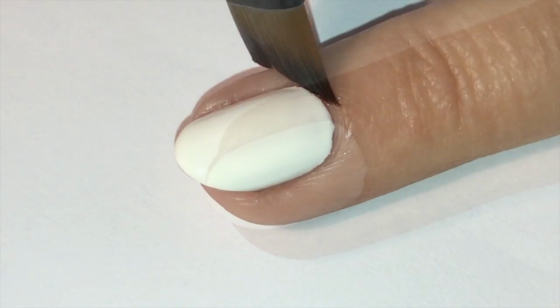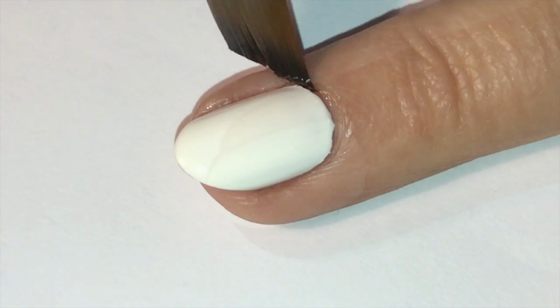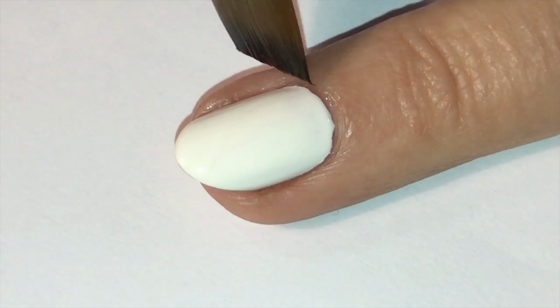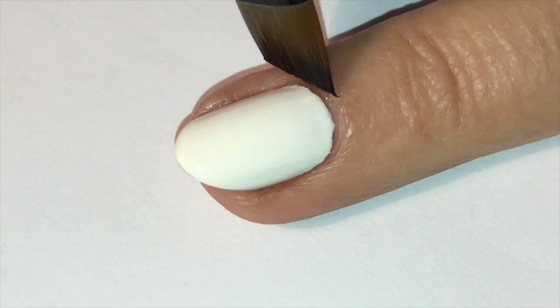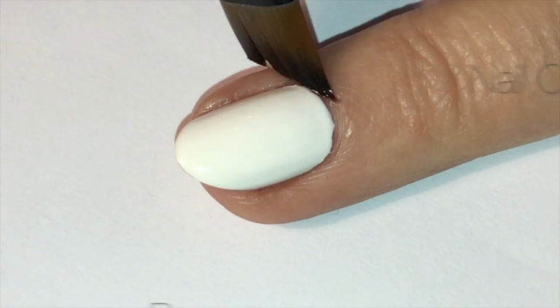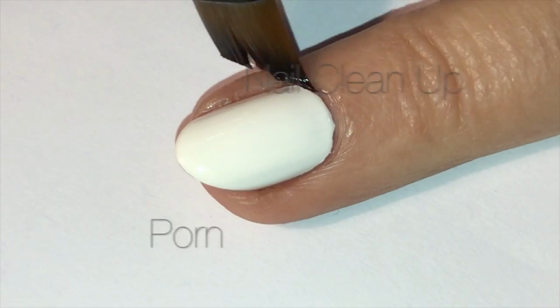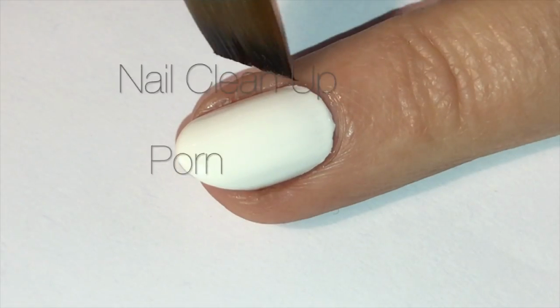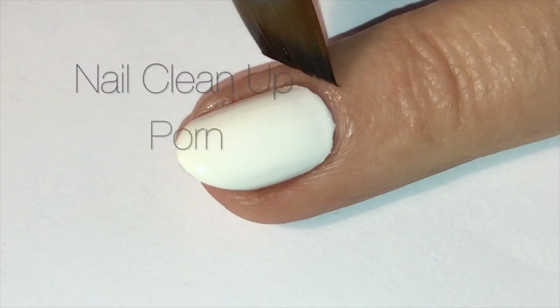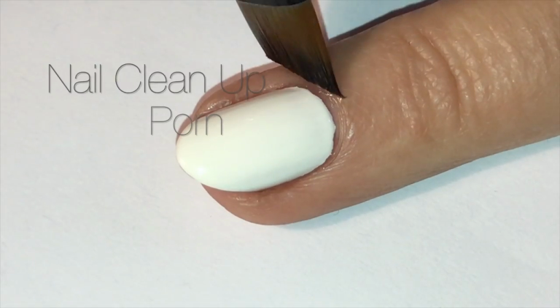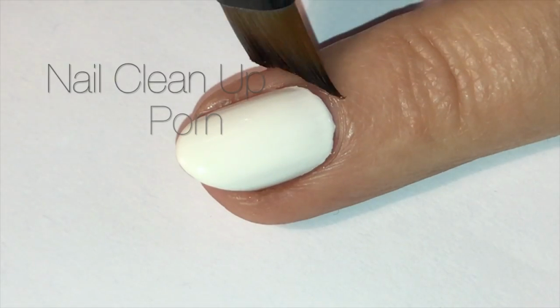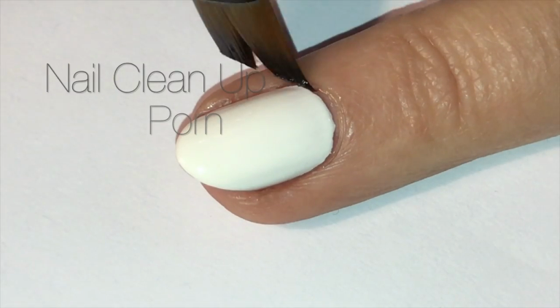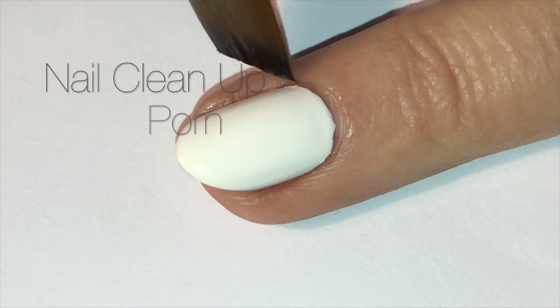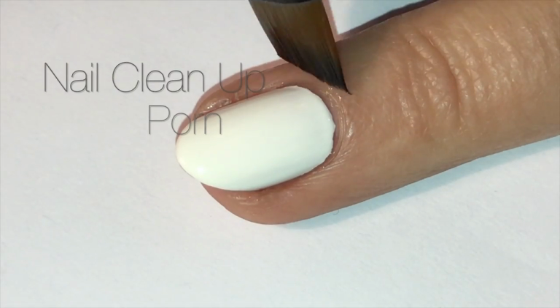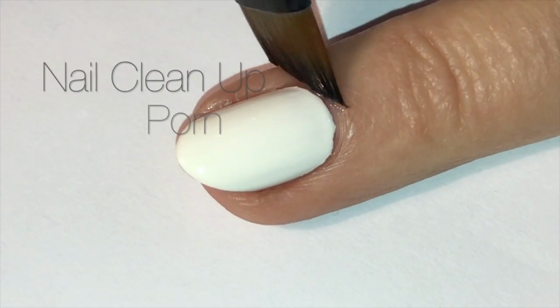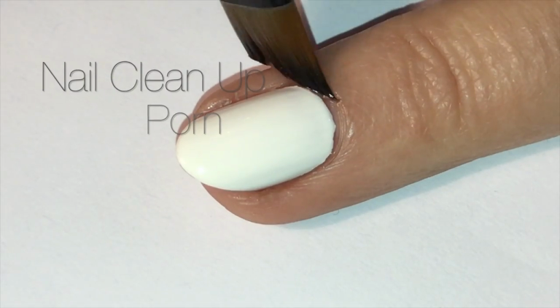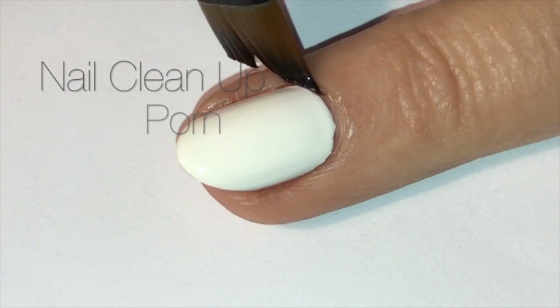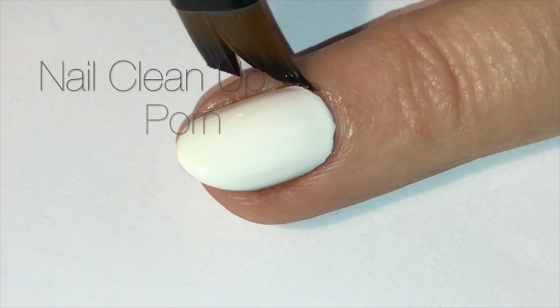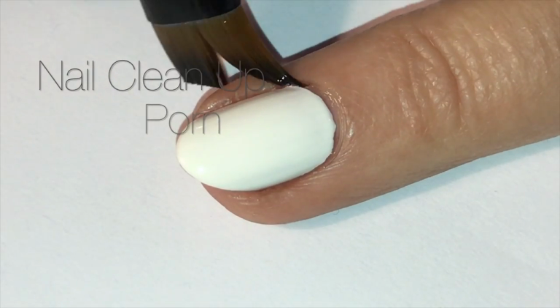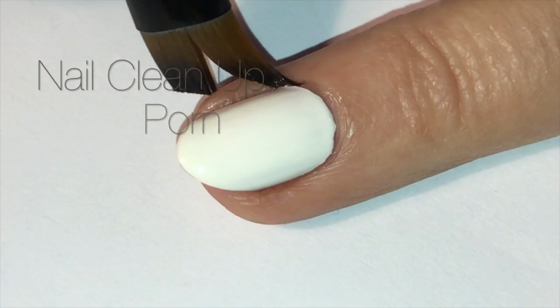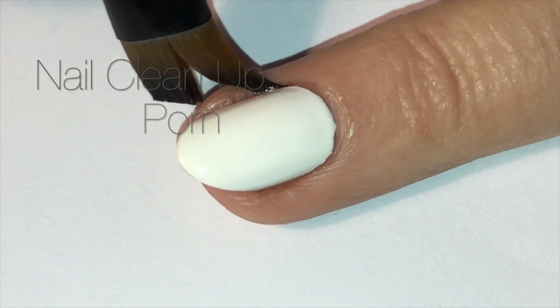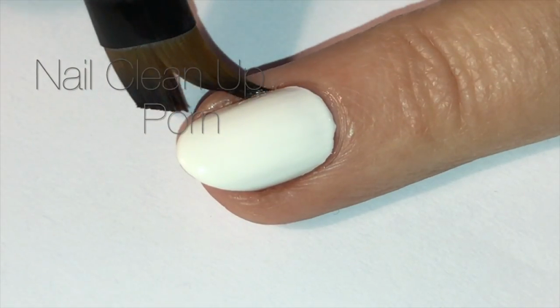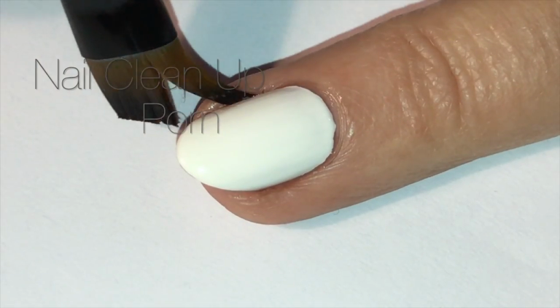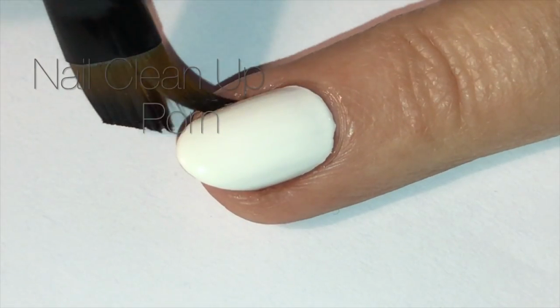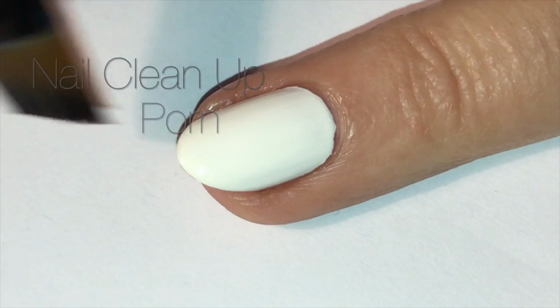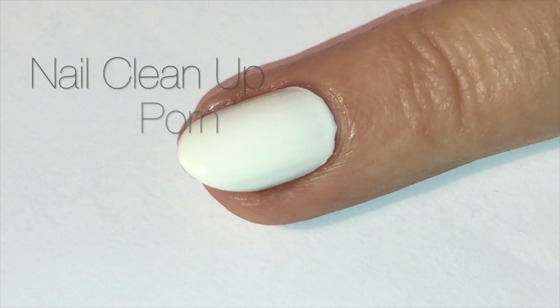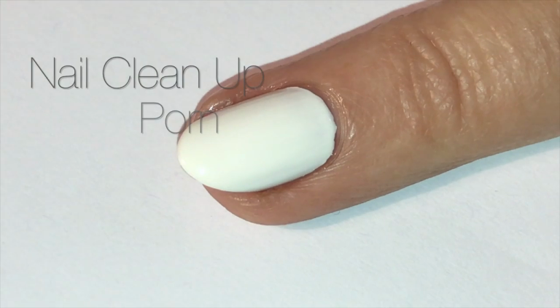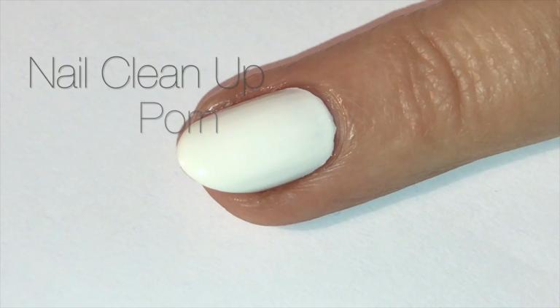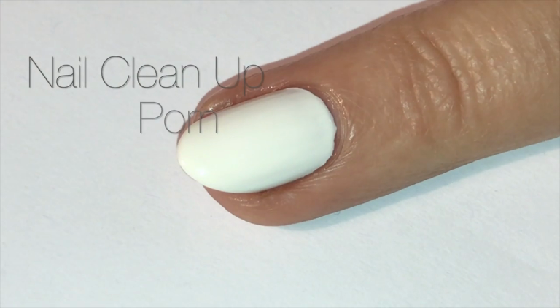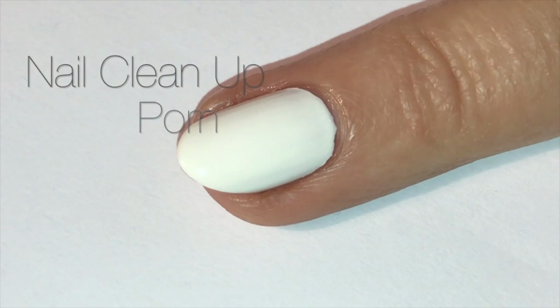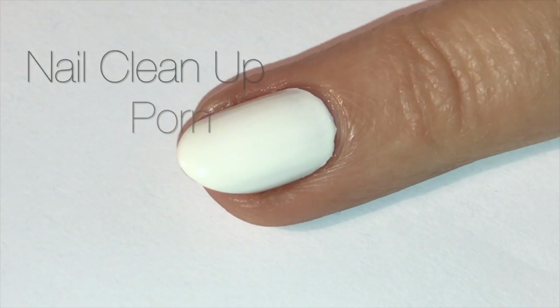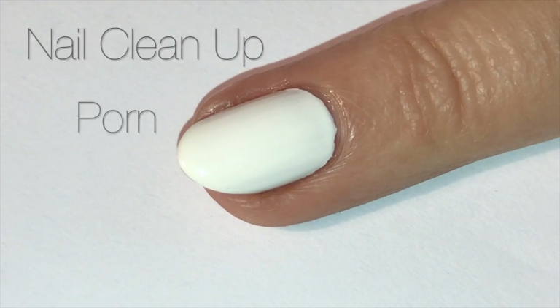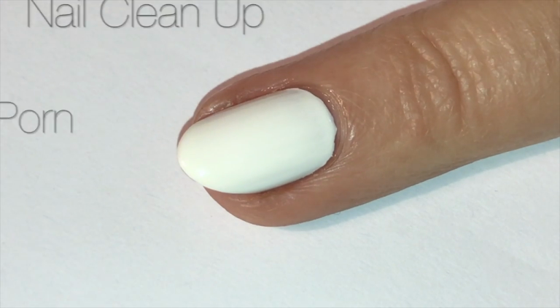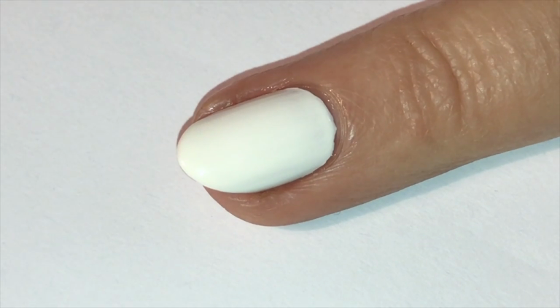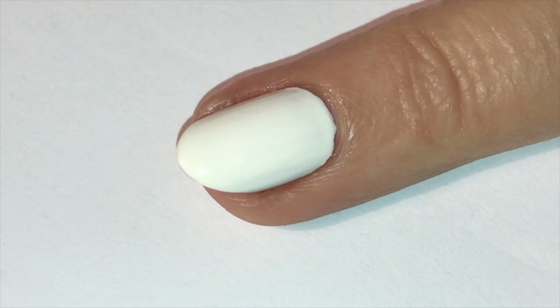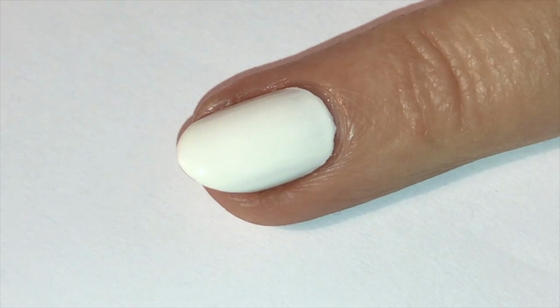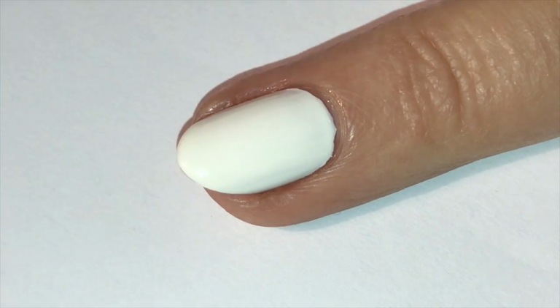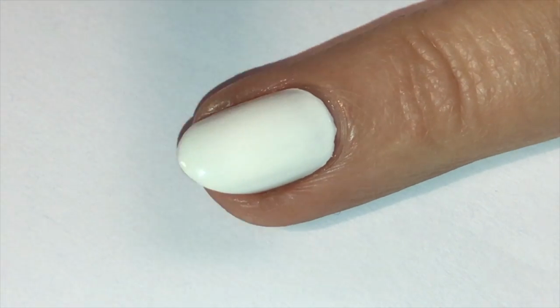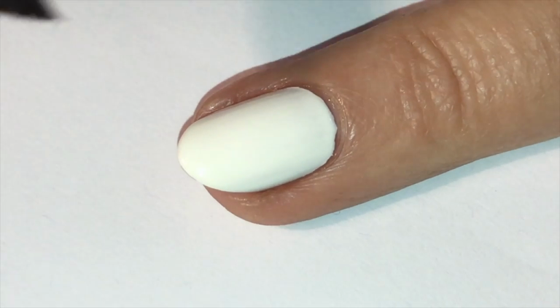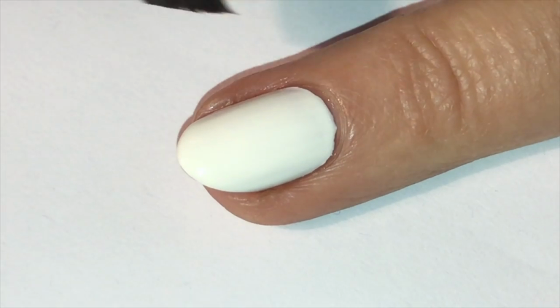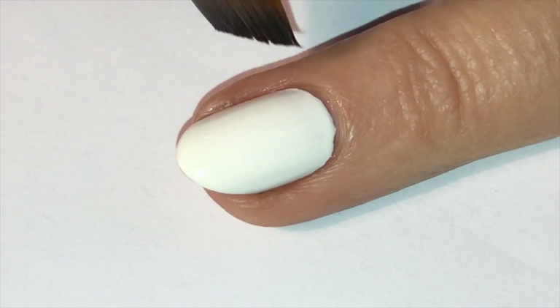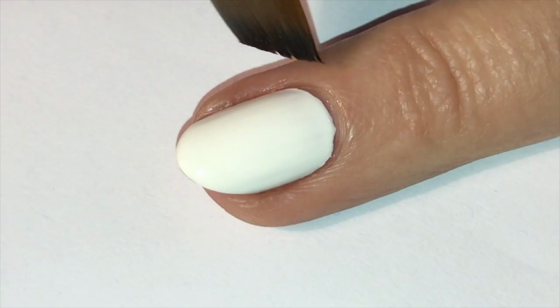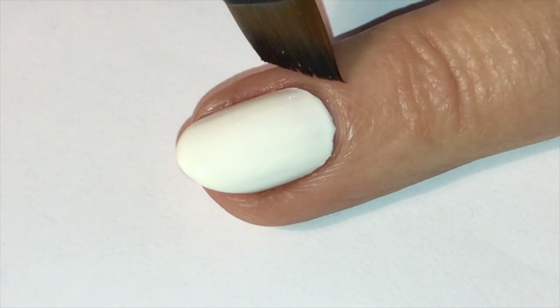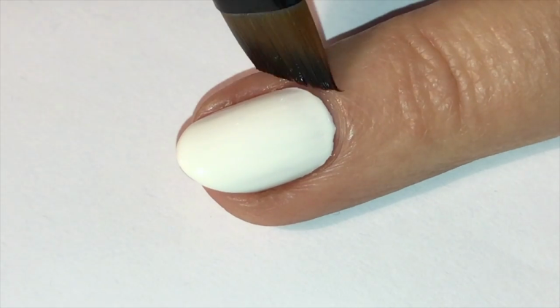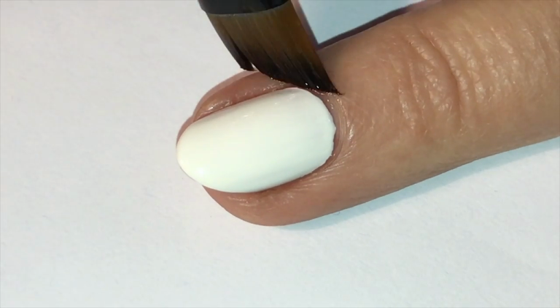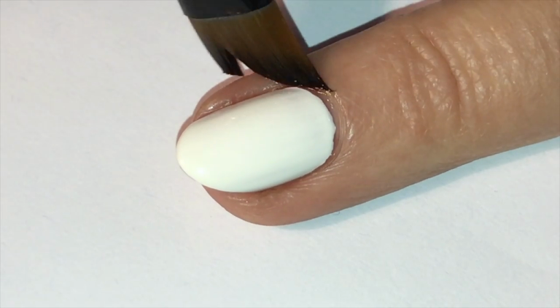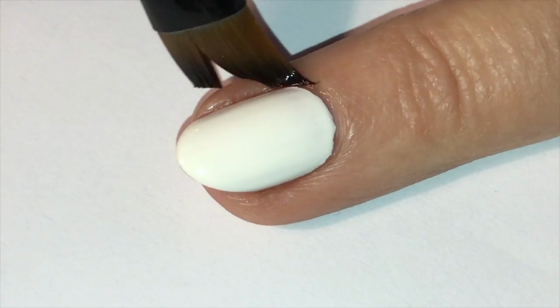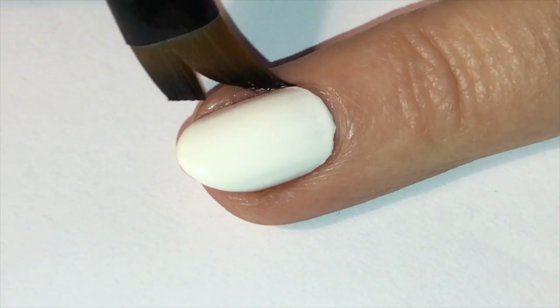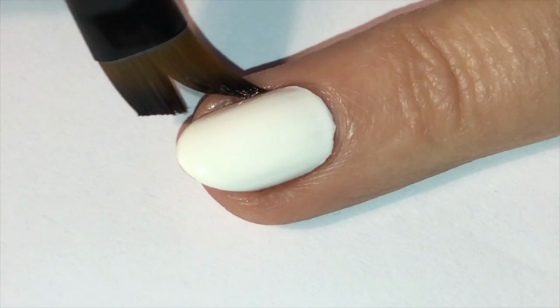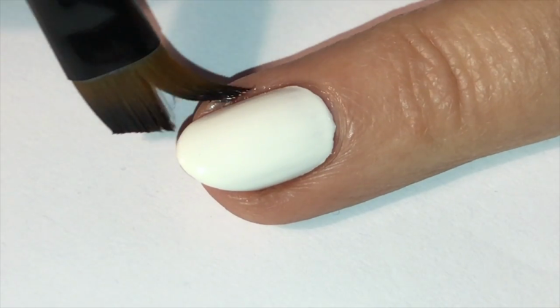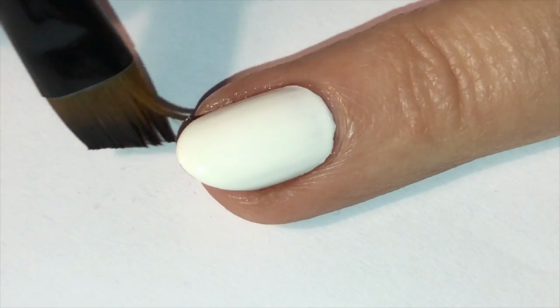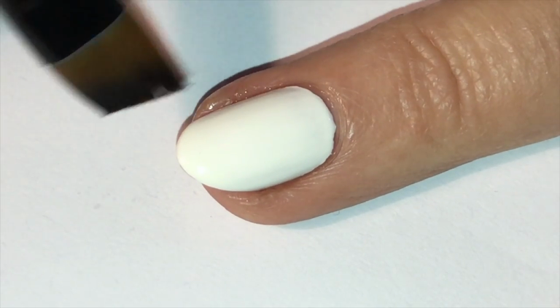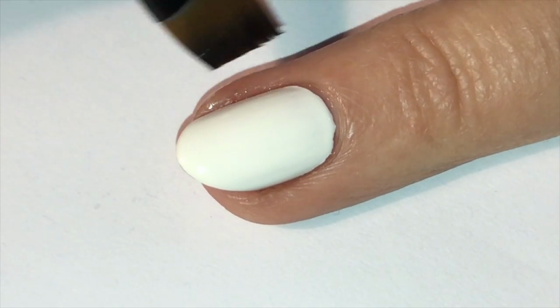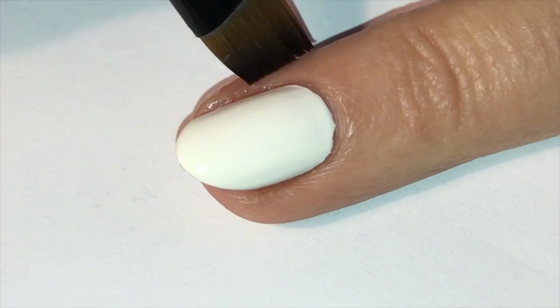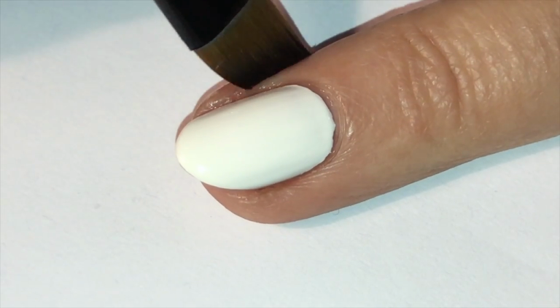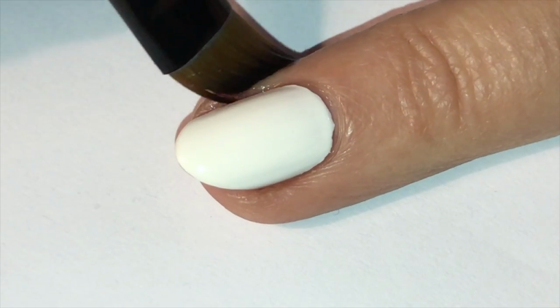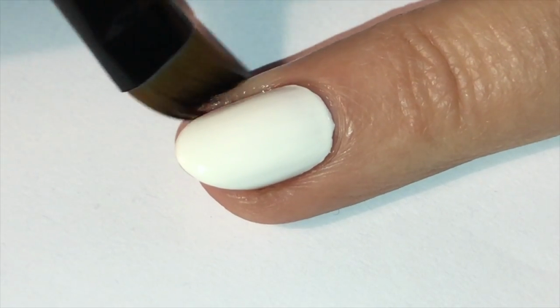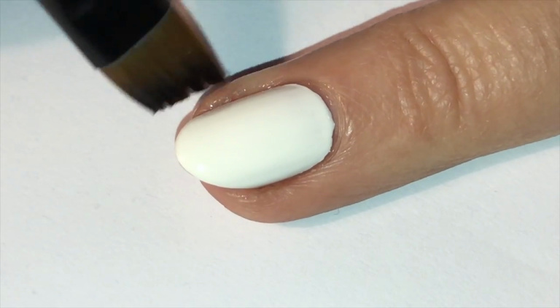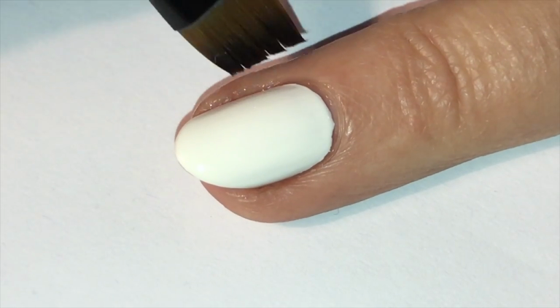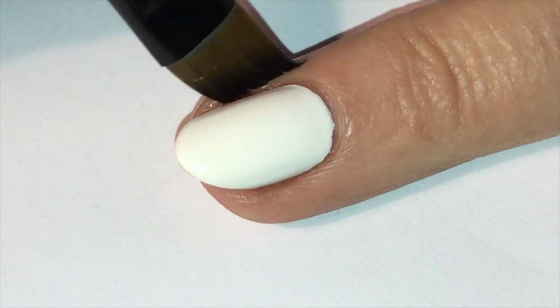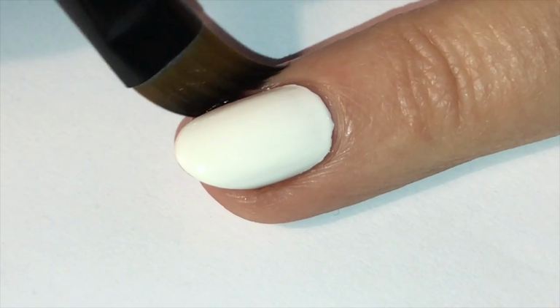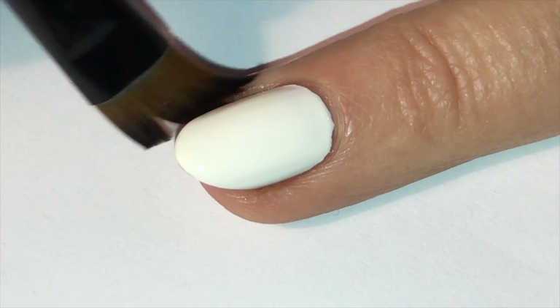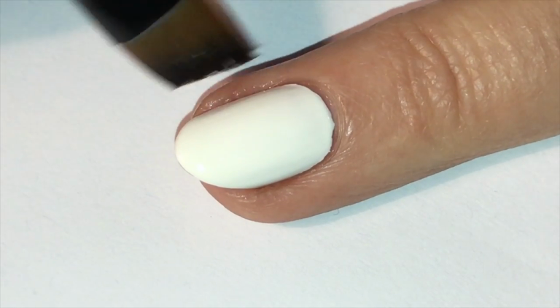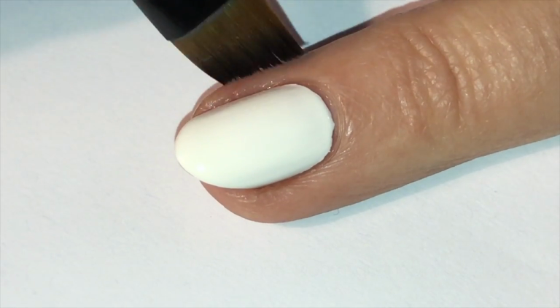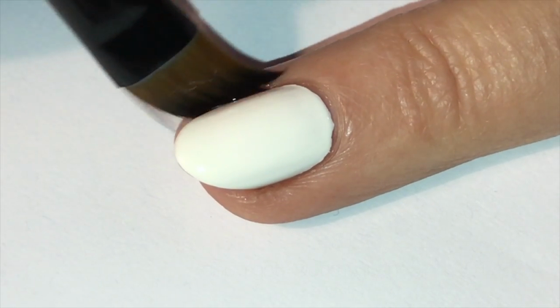There's your nail cleanup porn for this video. For those of you who do enjoy it, enjoy! For those of you who don't, please skip ahead now.